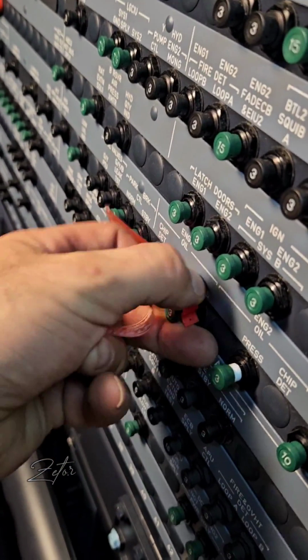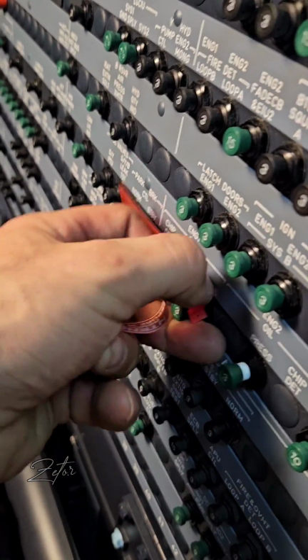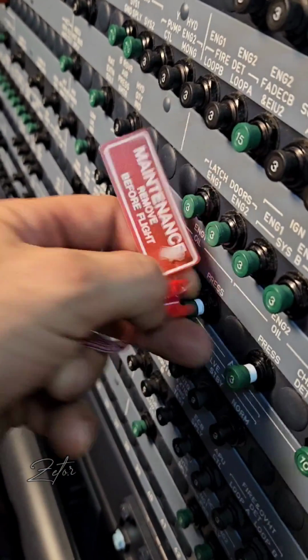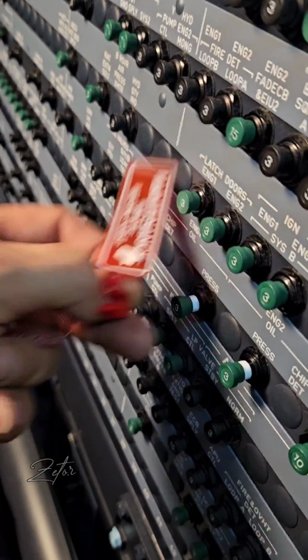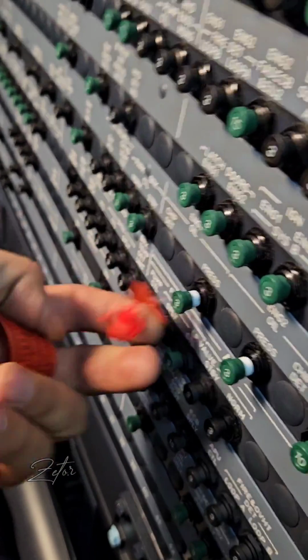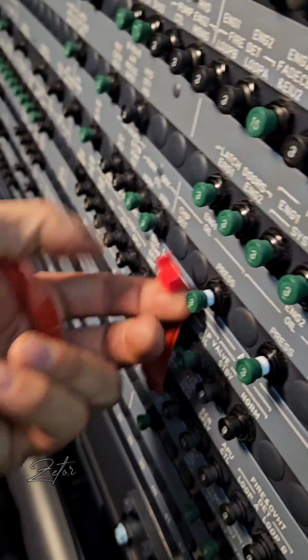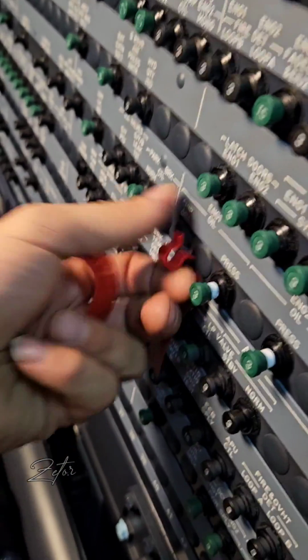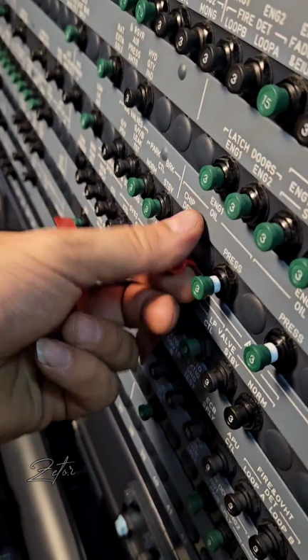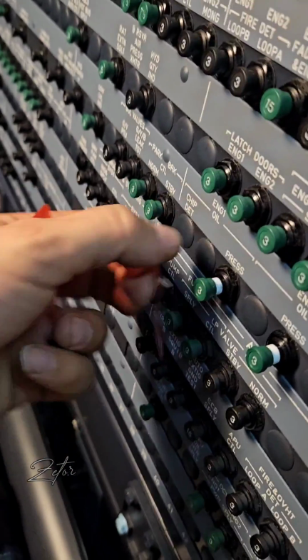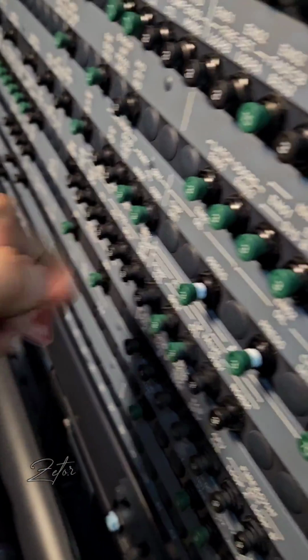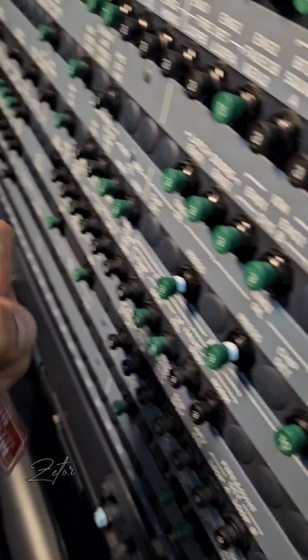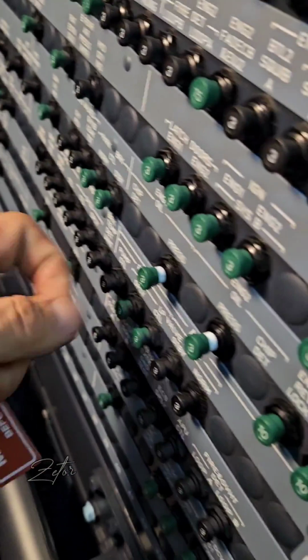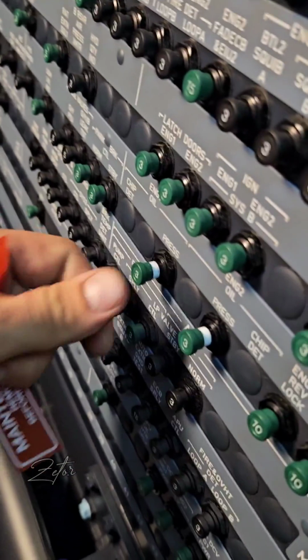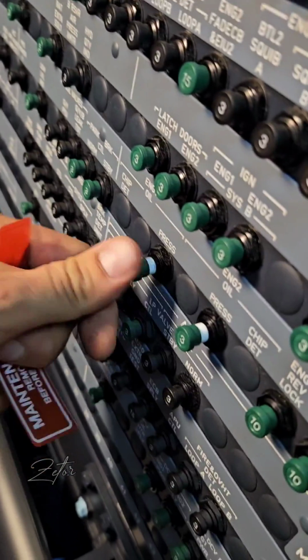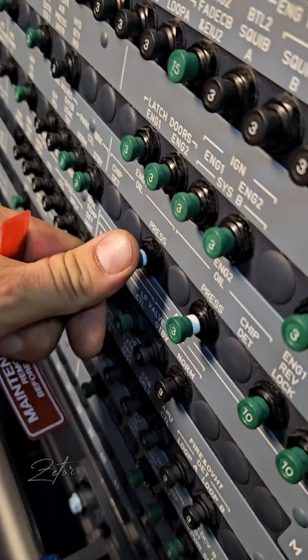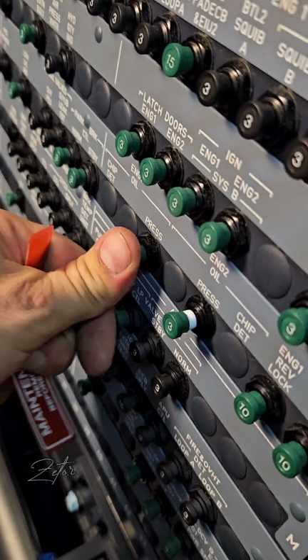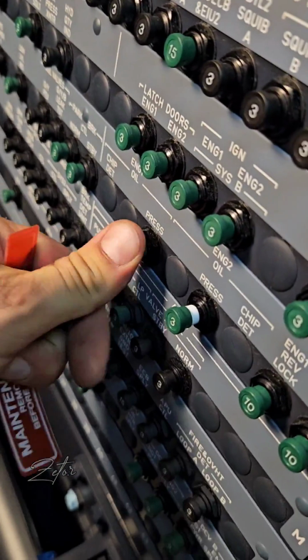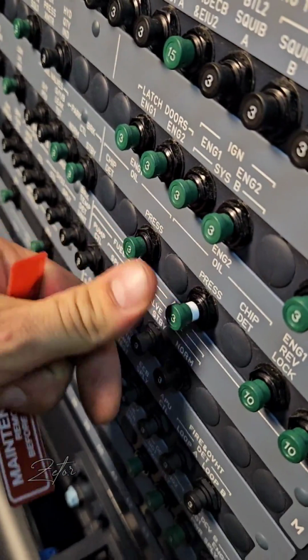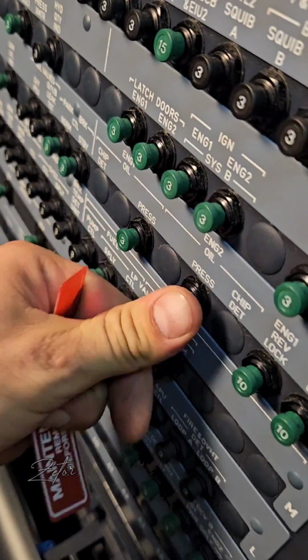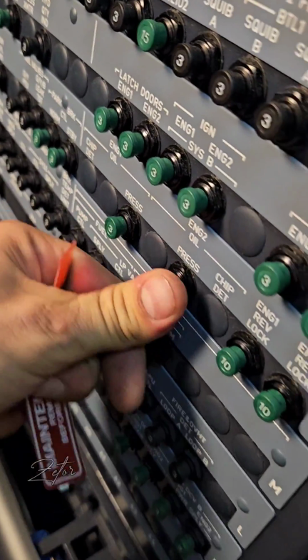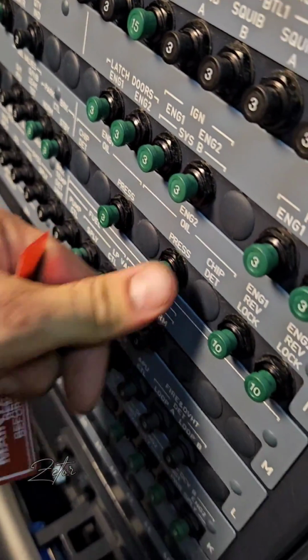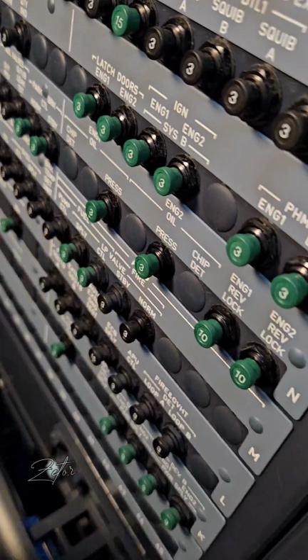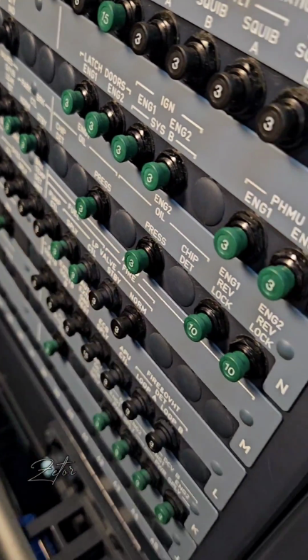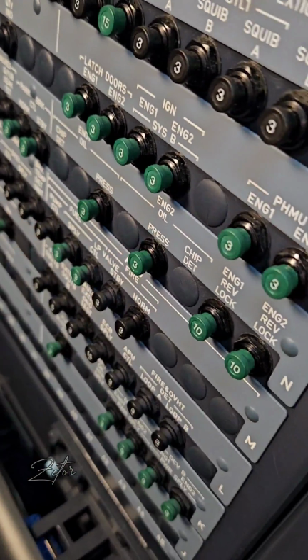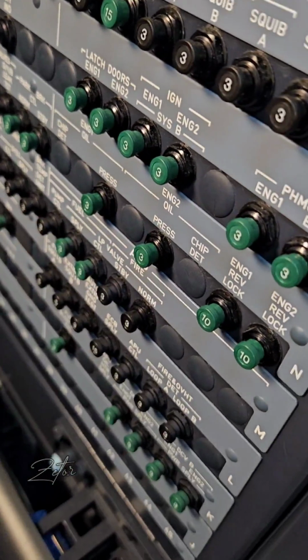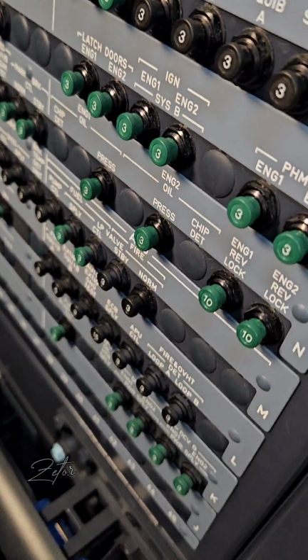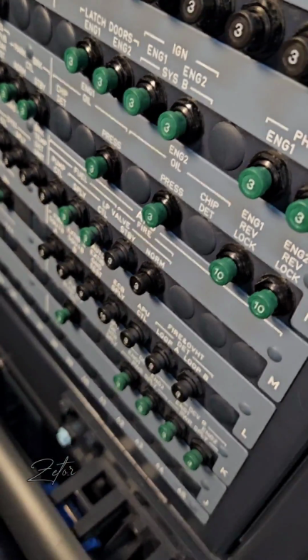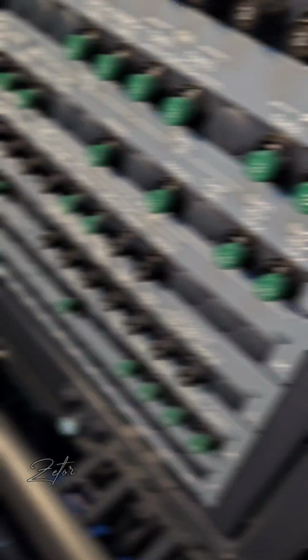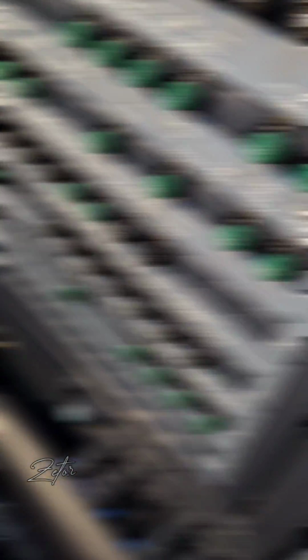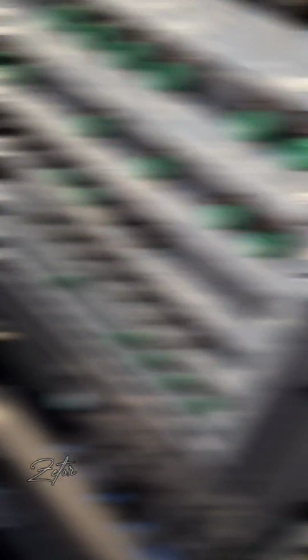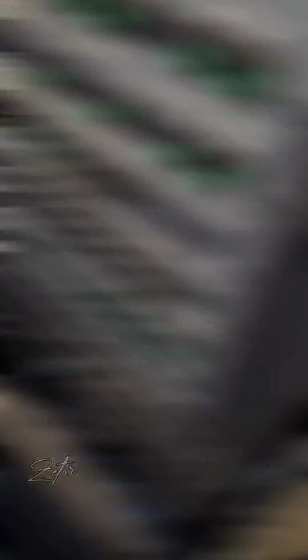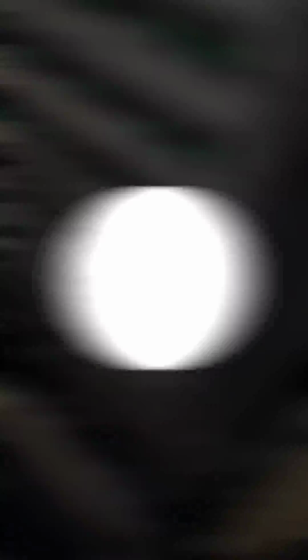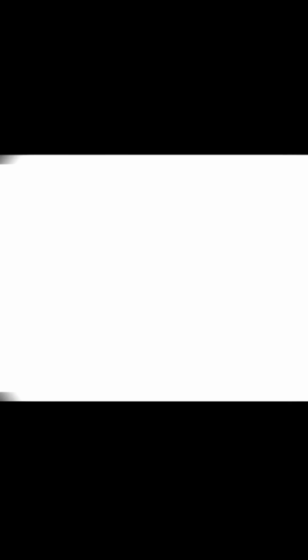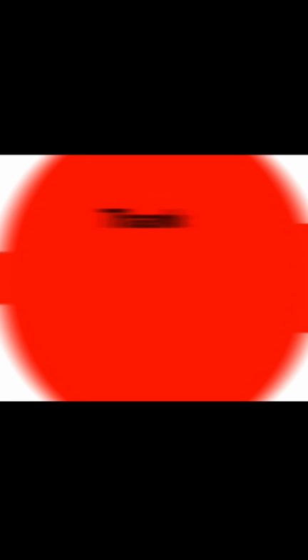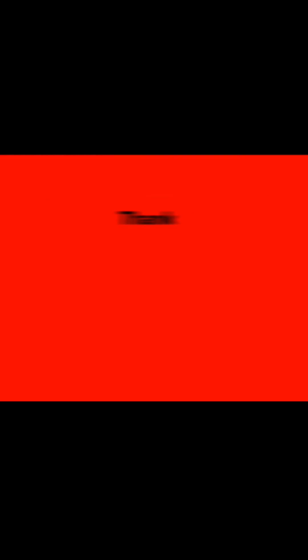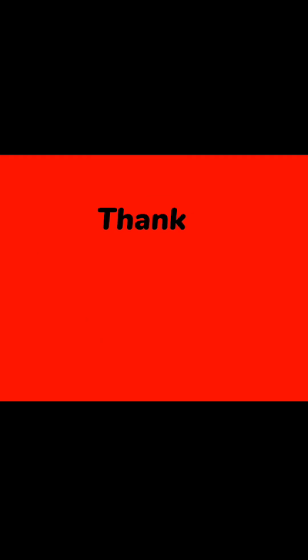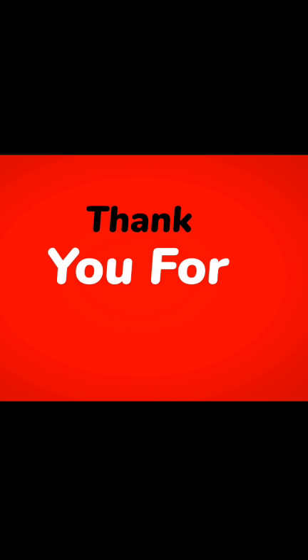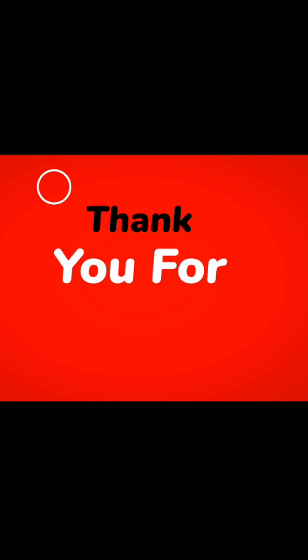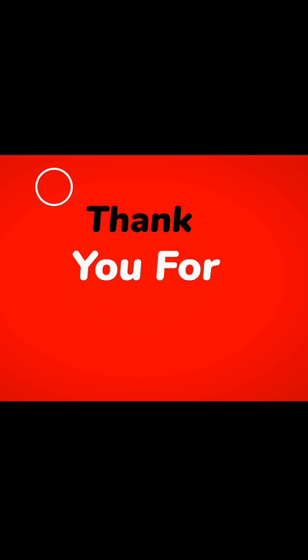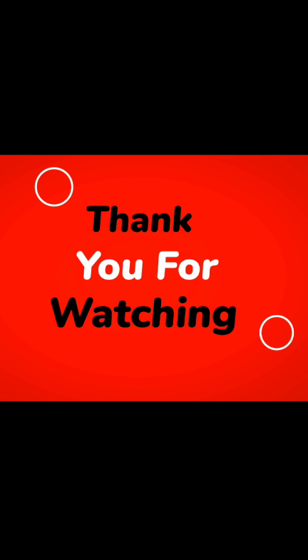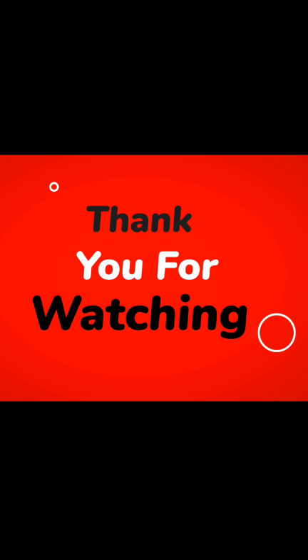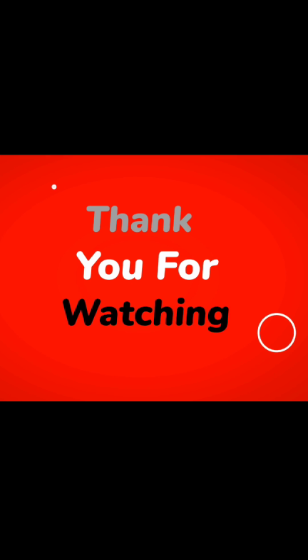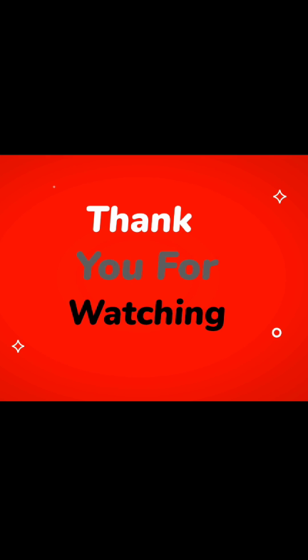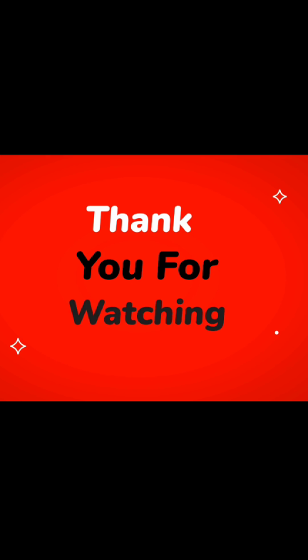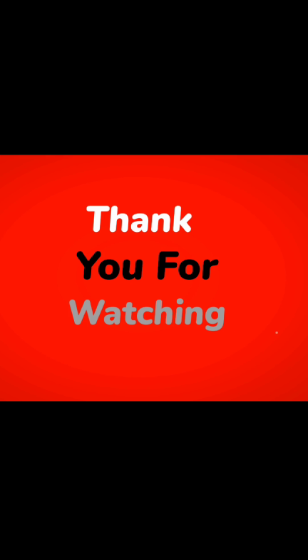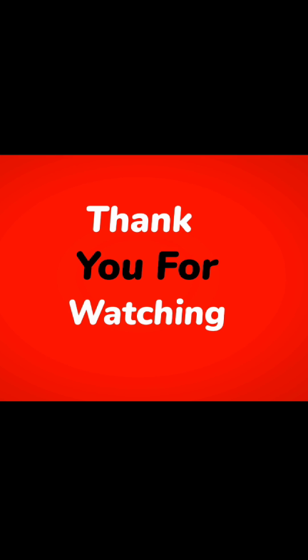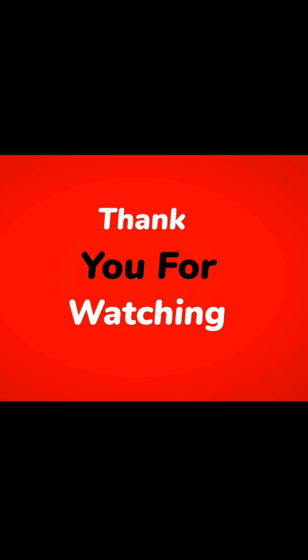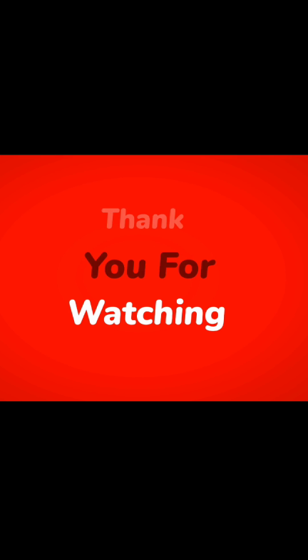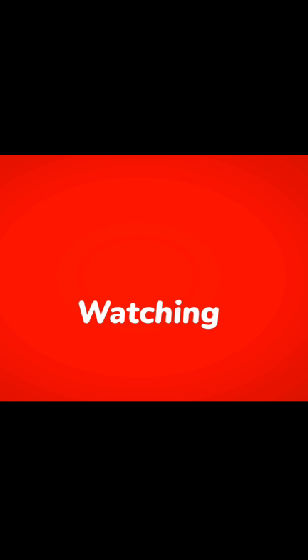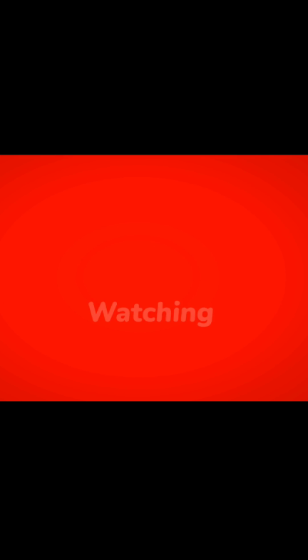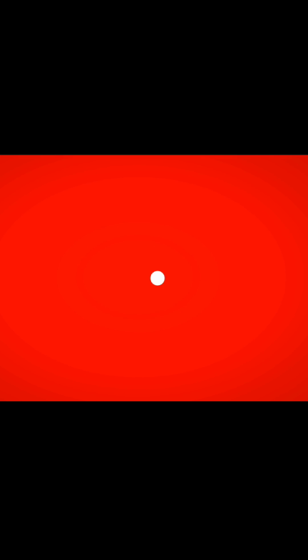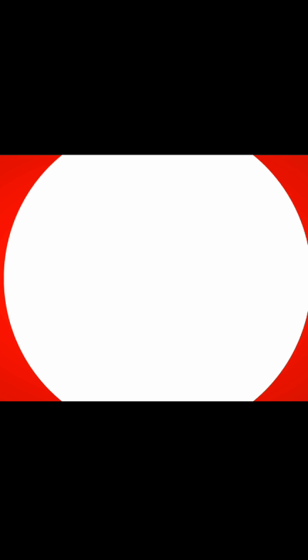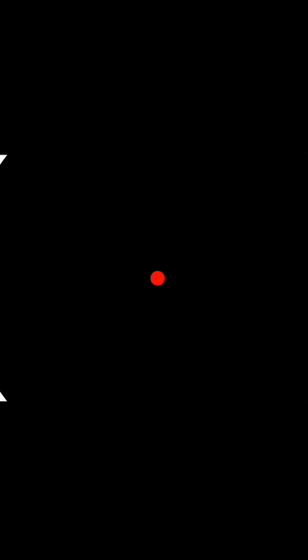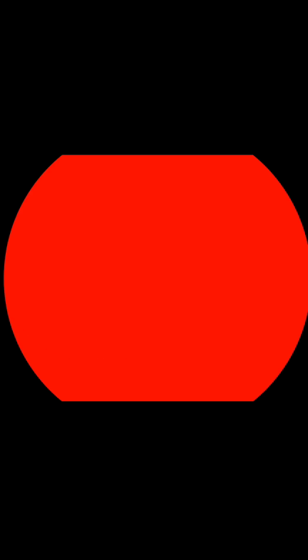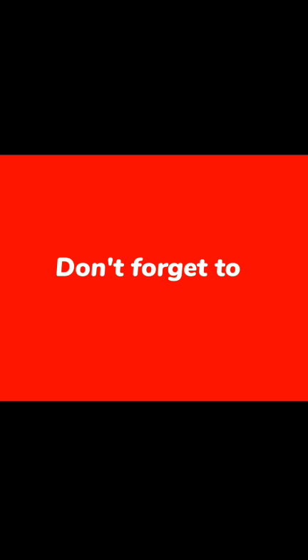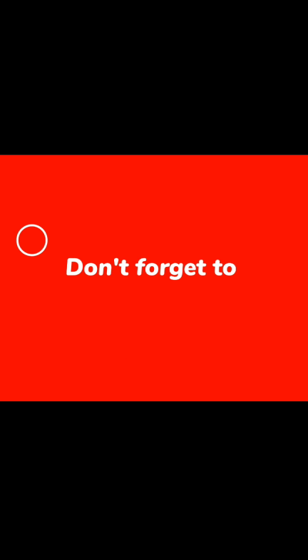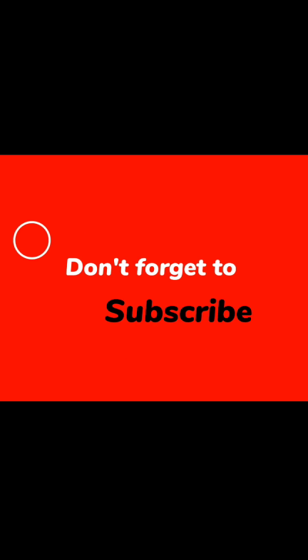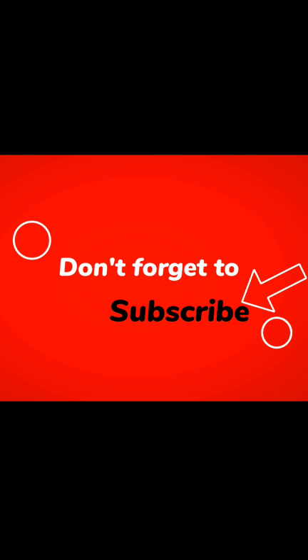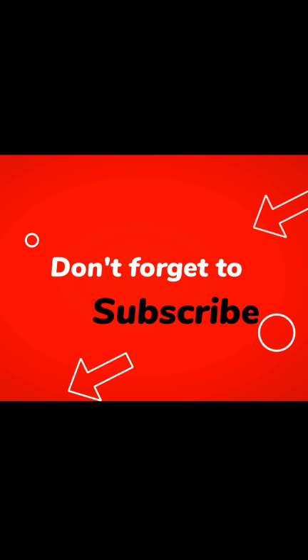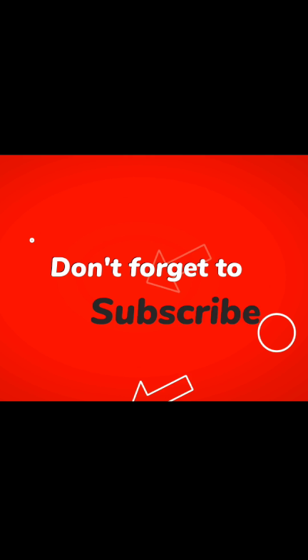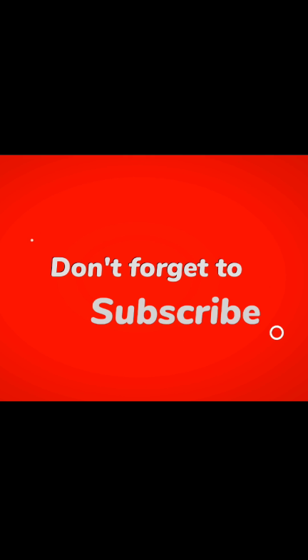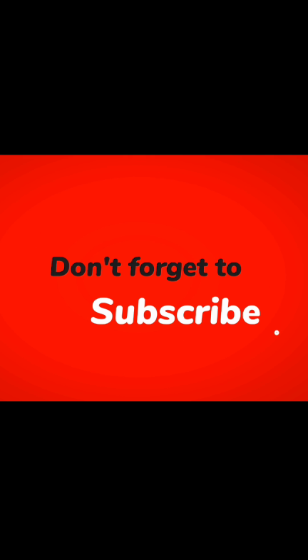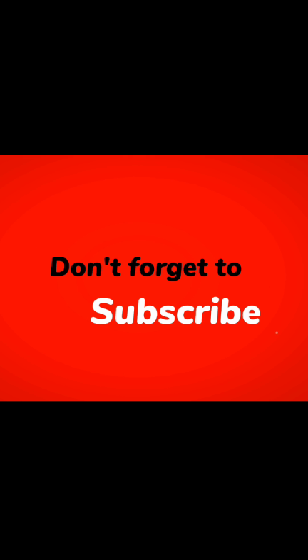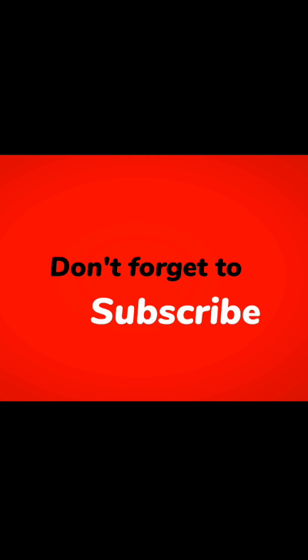Well, that's all I wanted to show you guys today. Hope you learned something new. Thank you for watching and I'll see you in the next one. Bye!